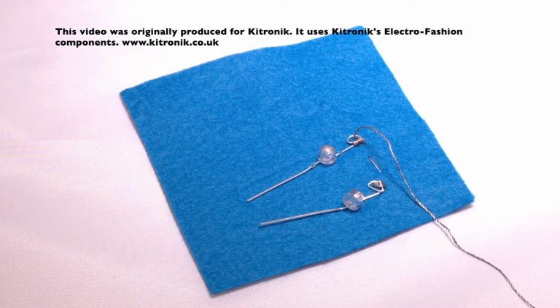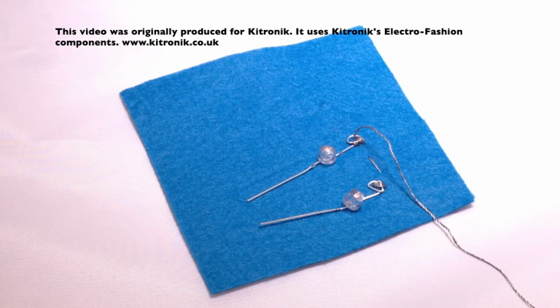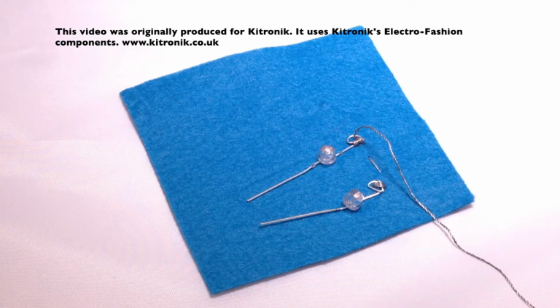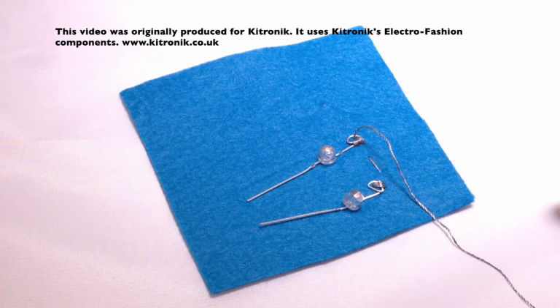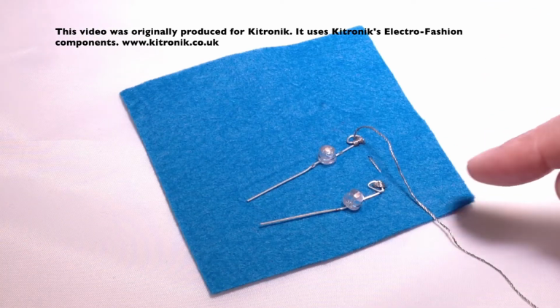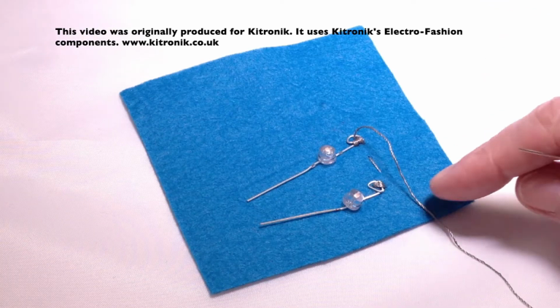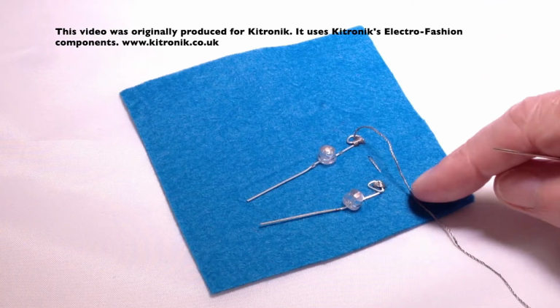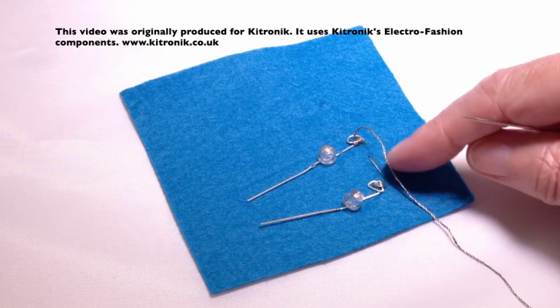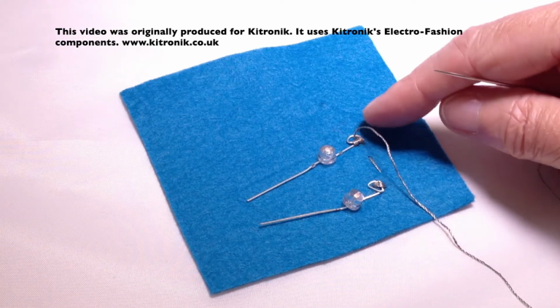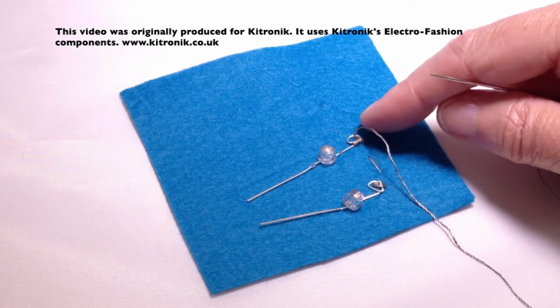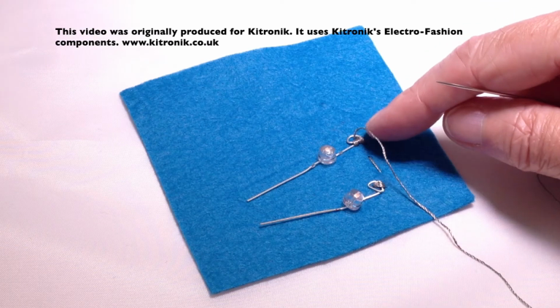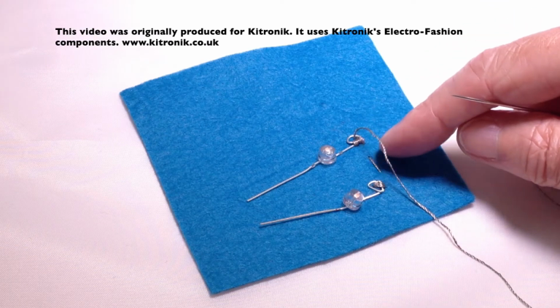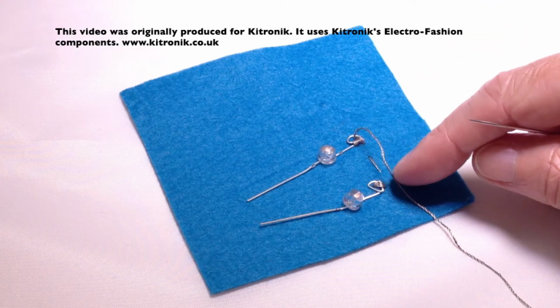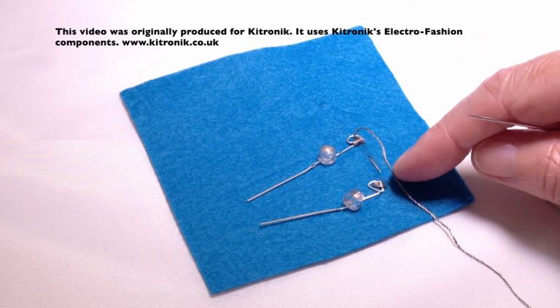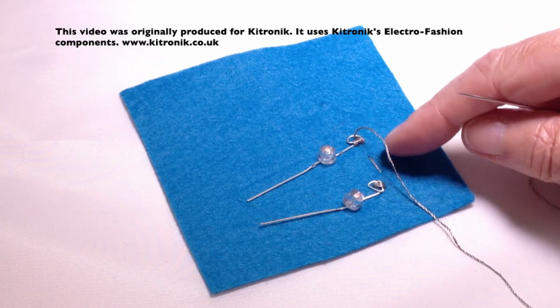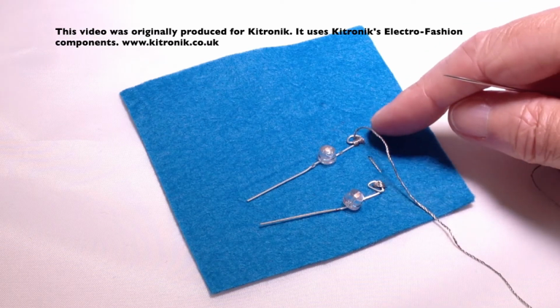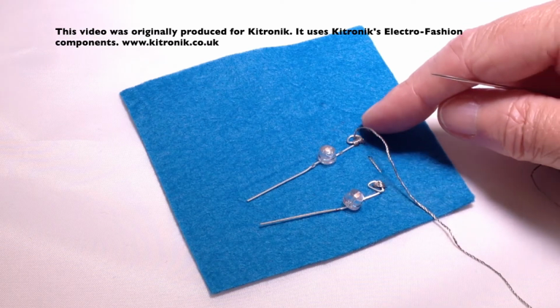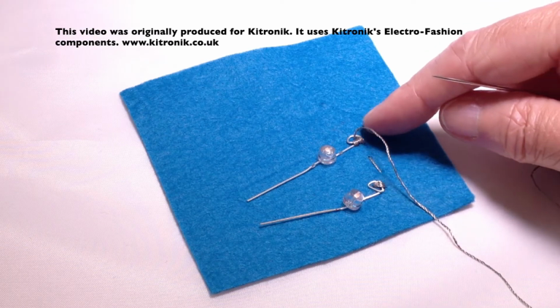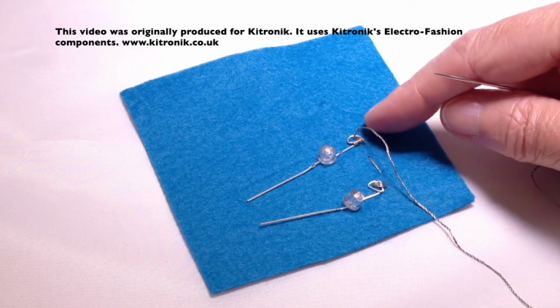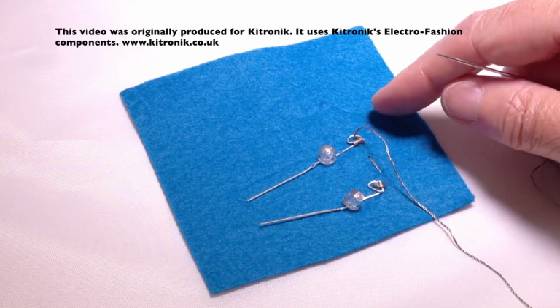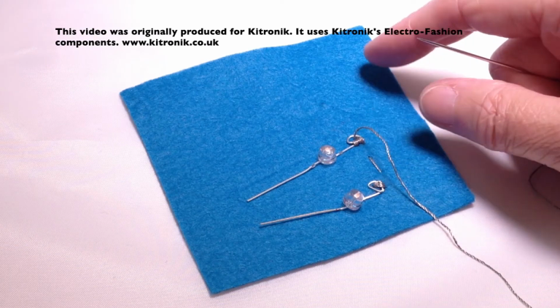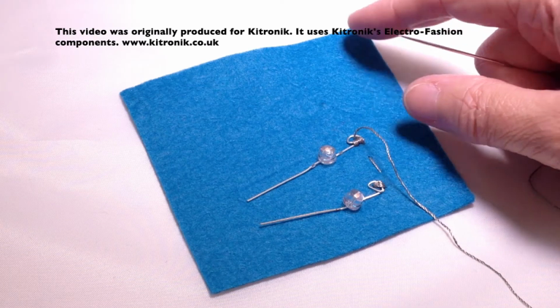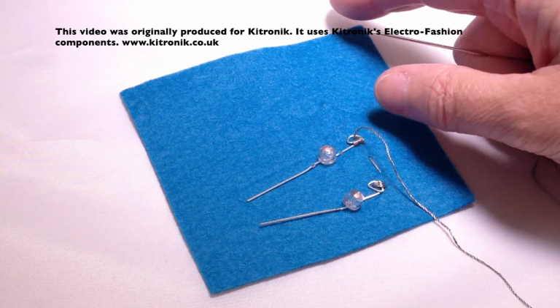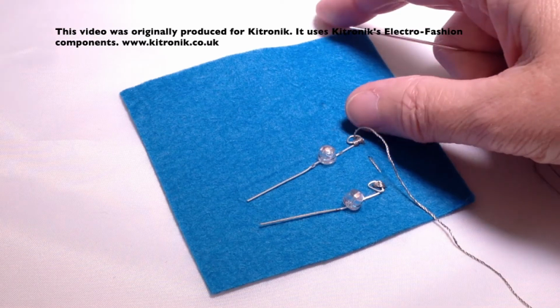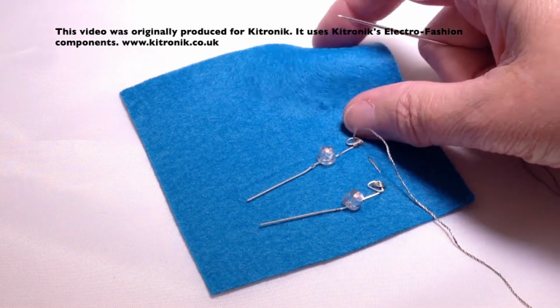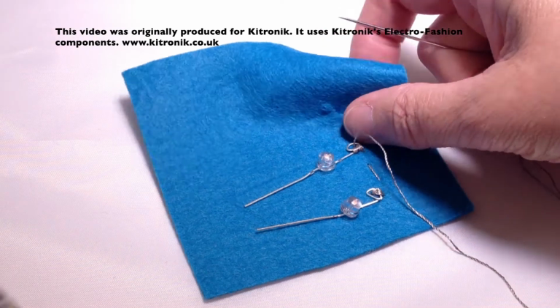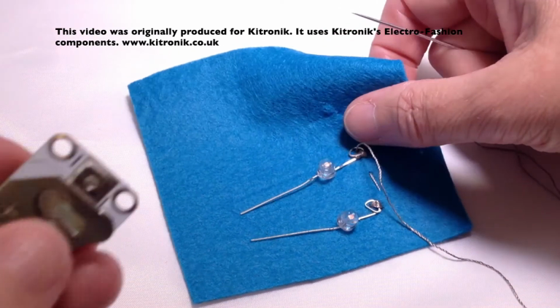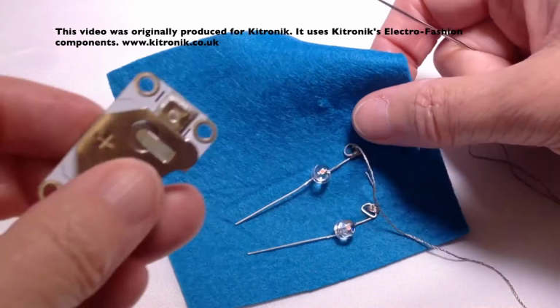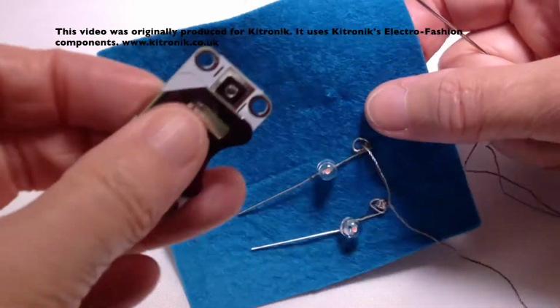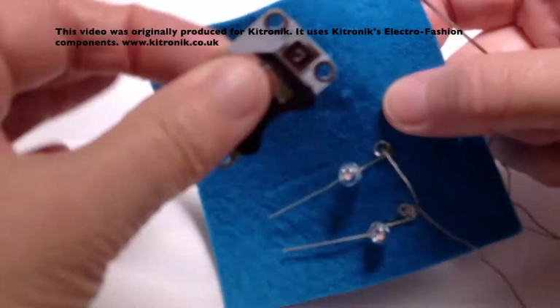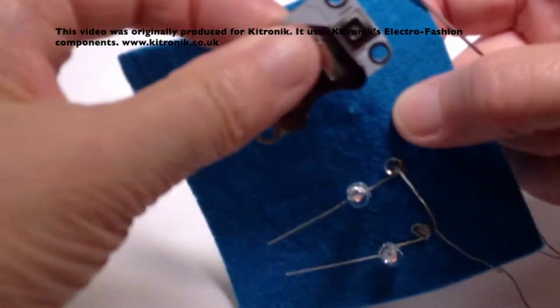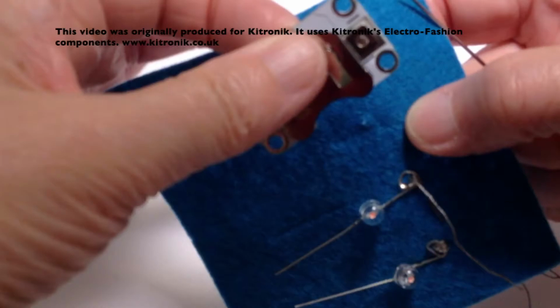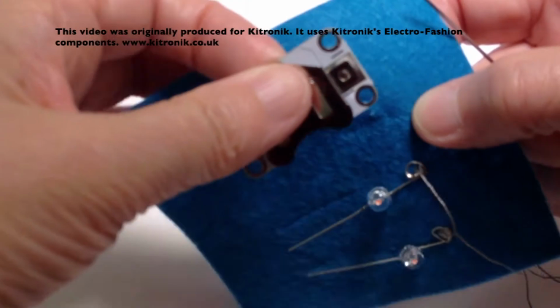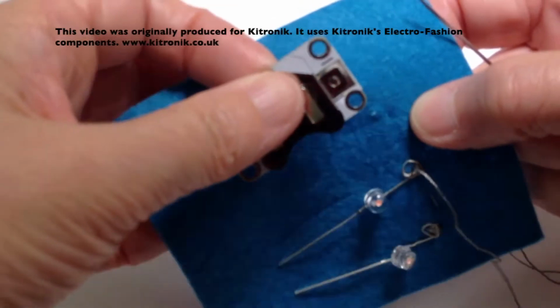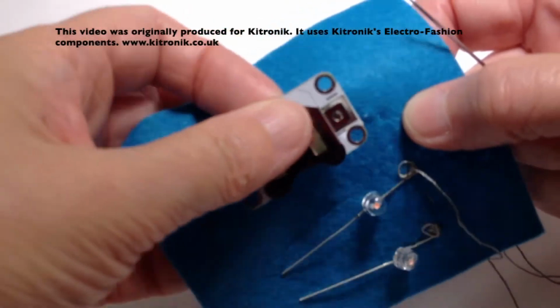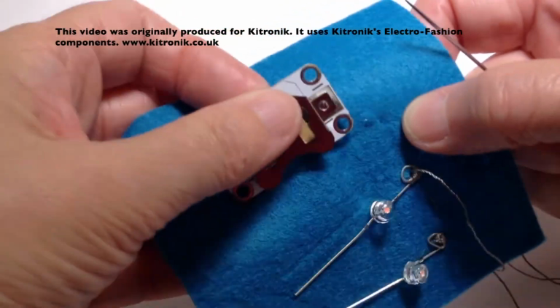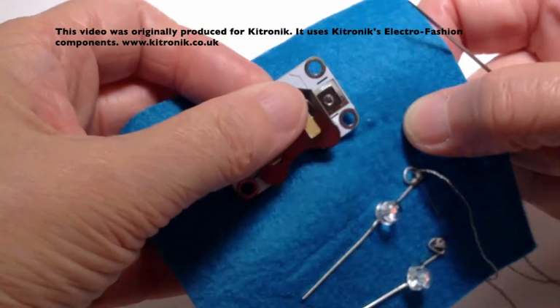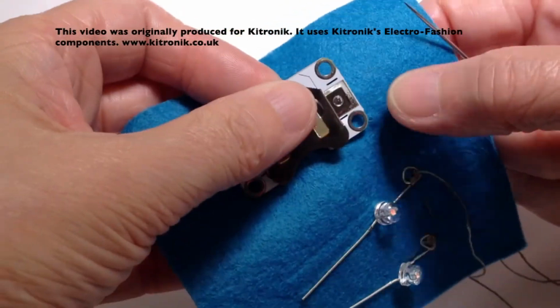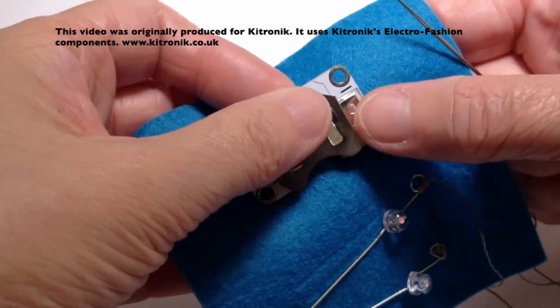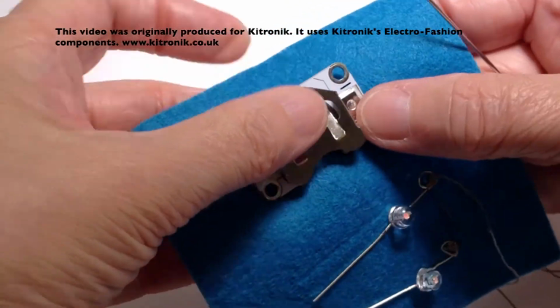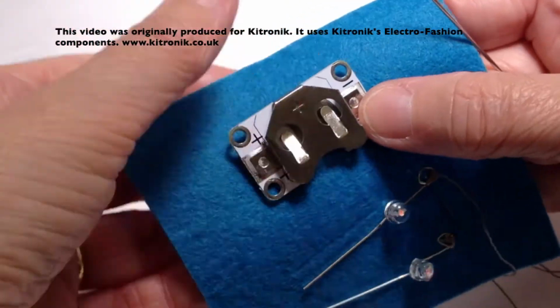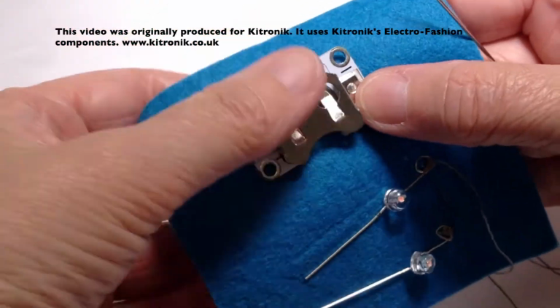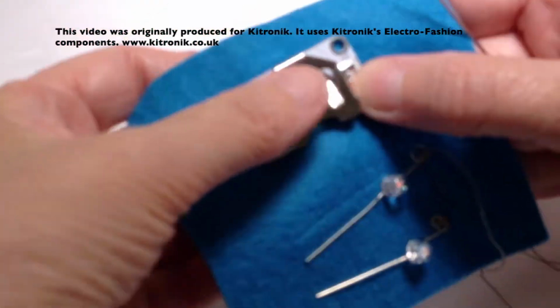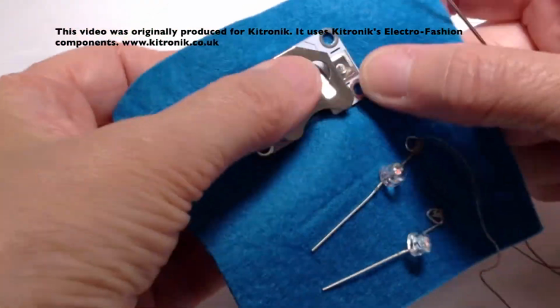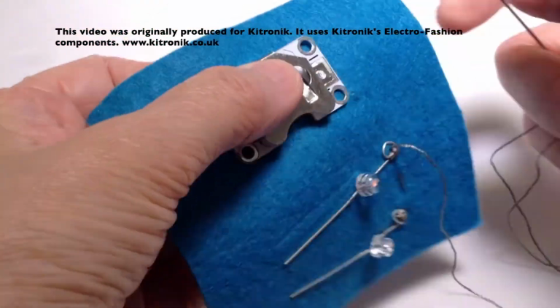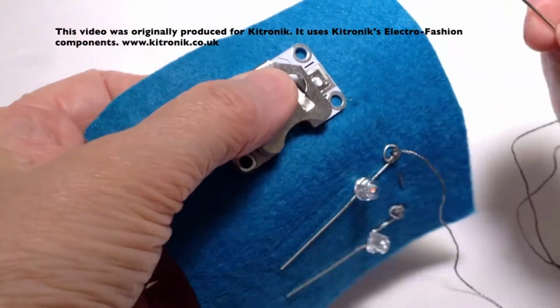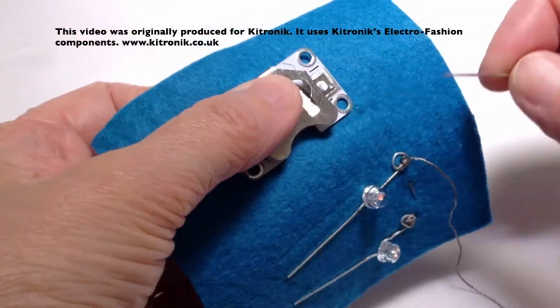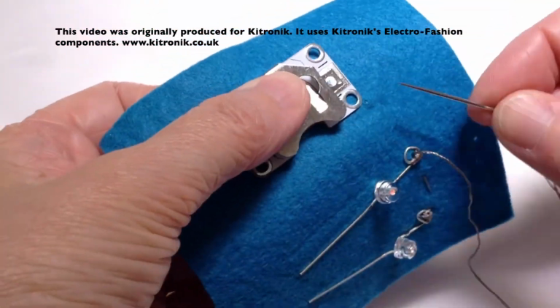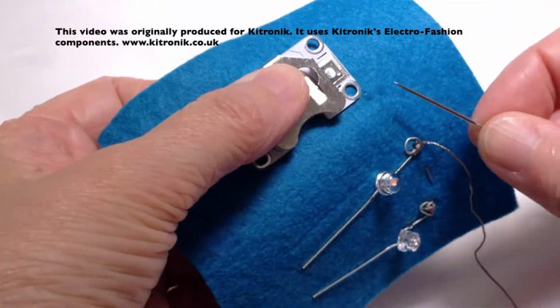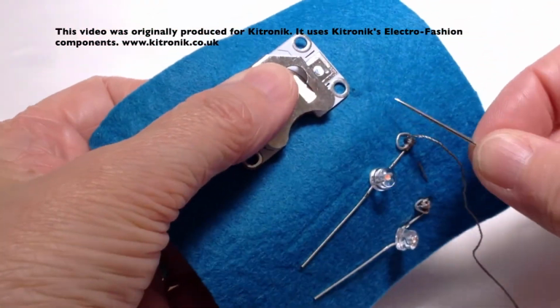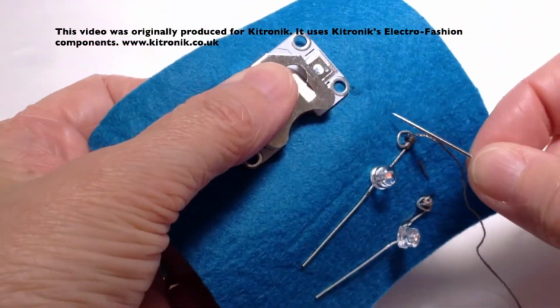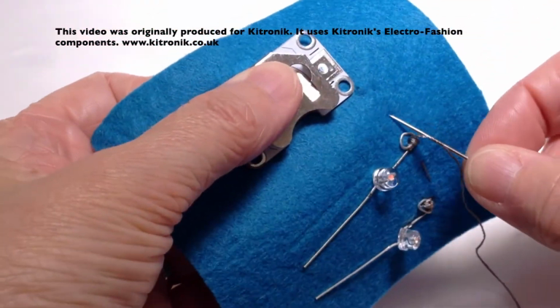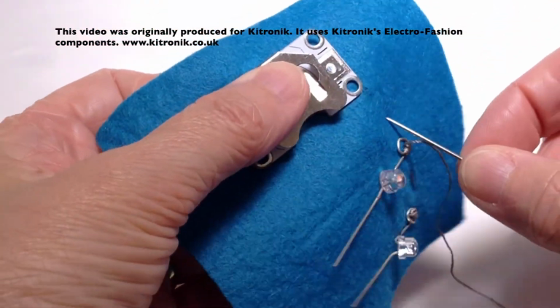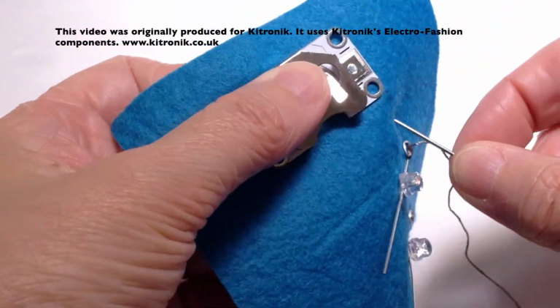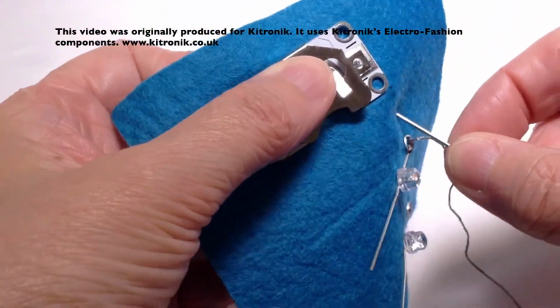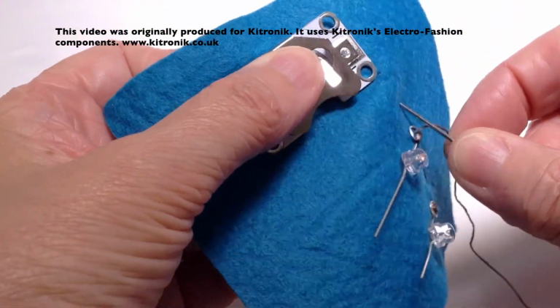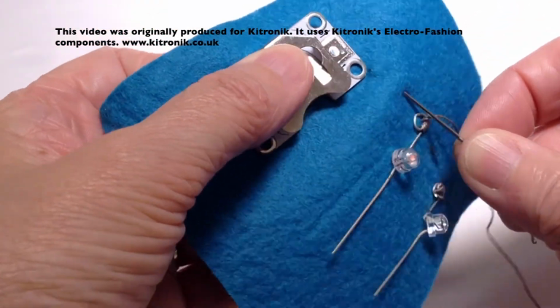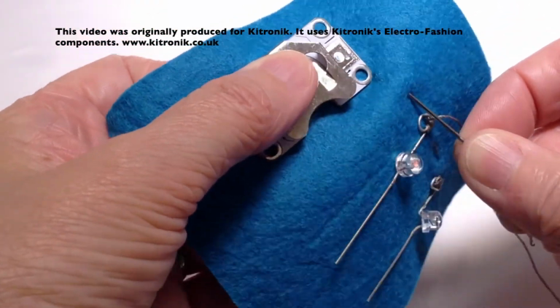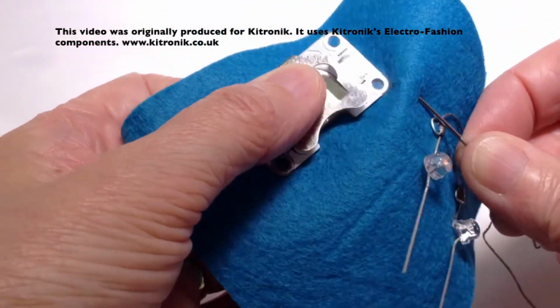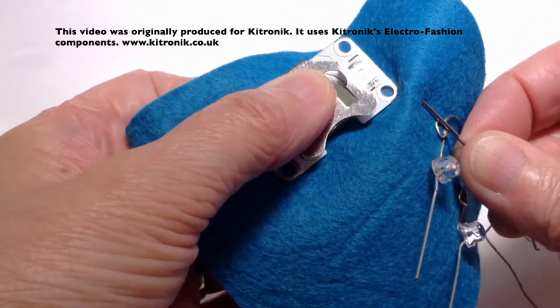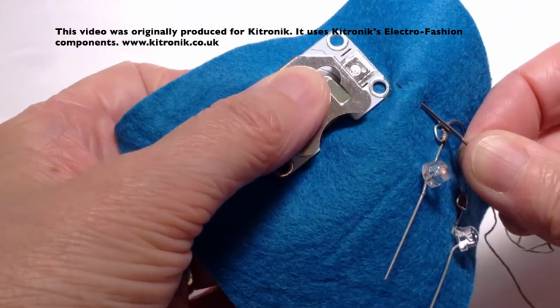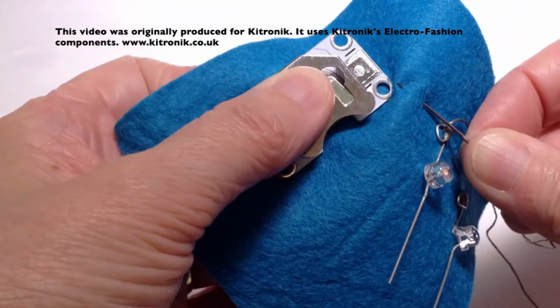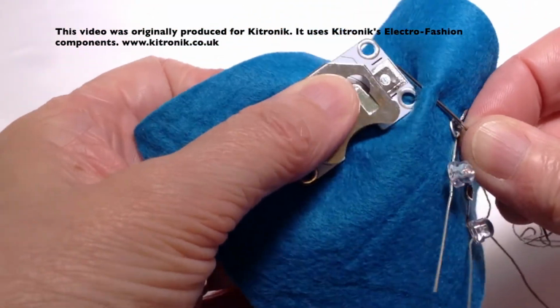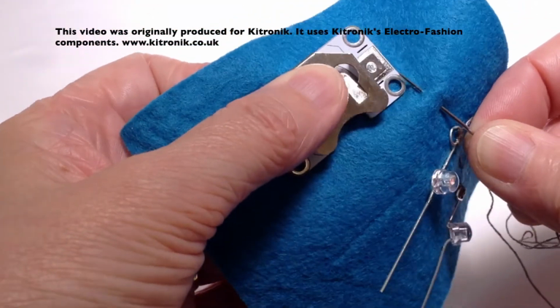My negative legs are now in place, so I'm going to take my thread up to the negative side of the cell holder and stitch that down.